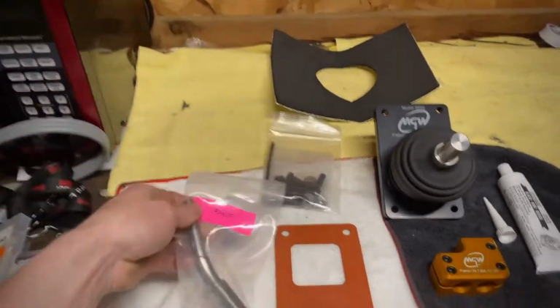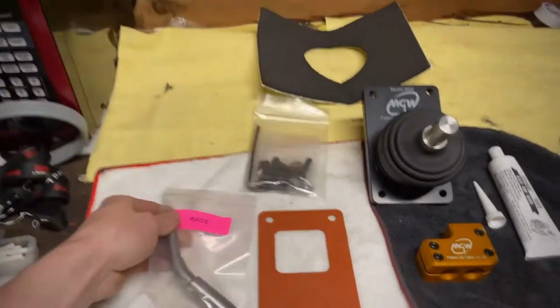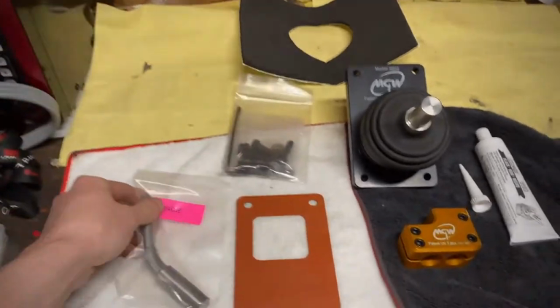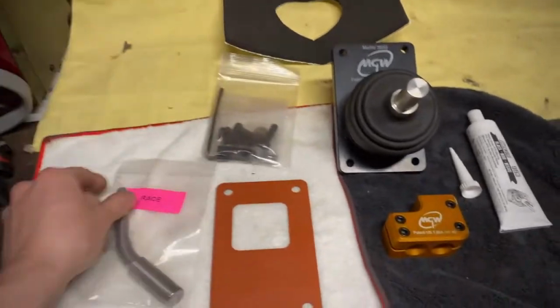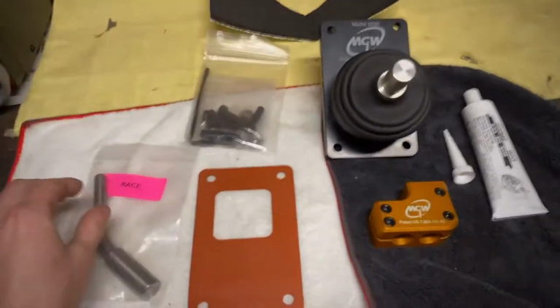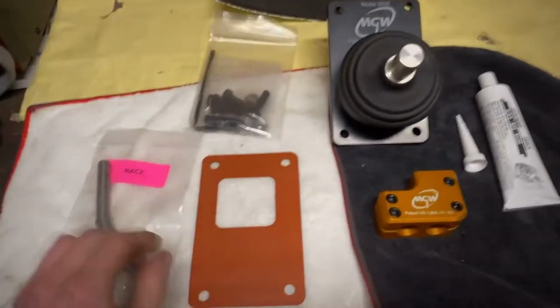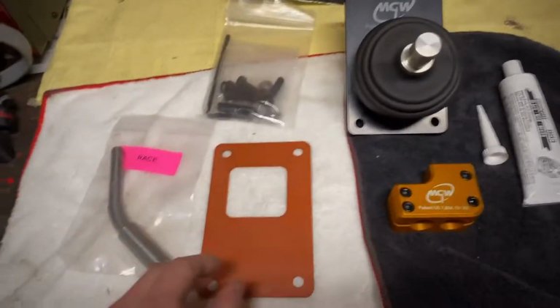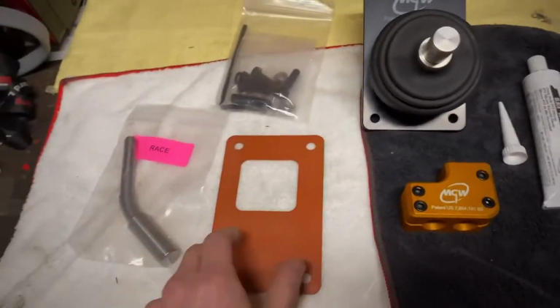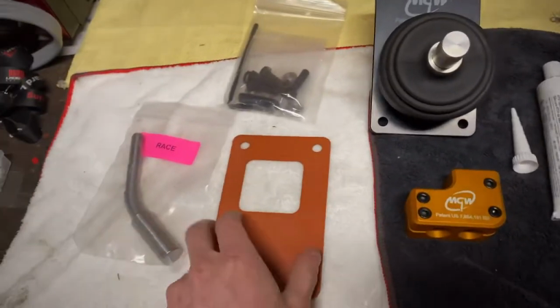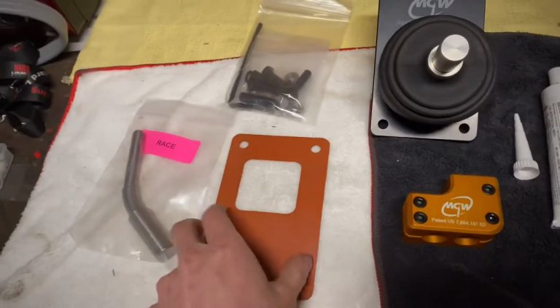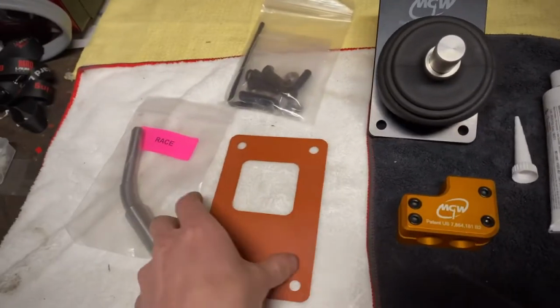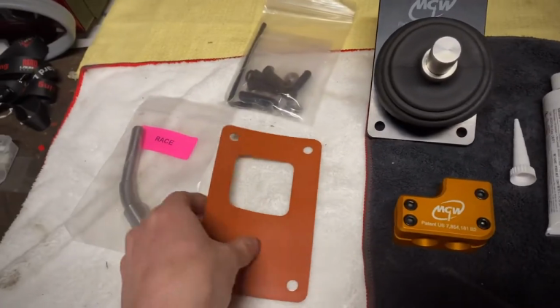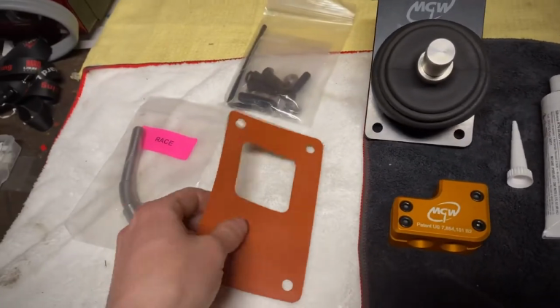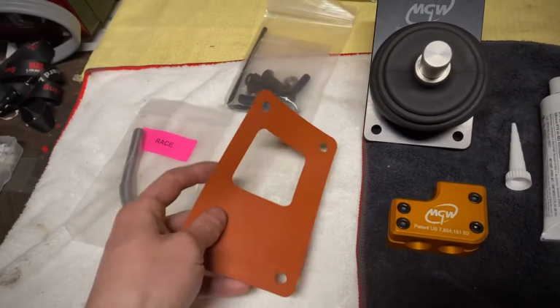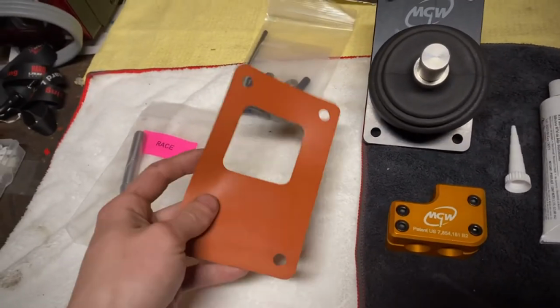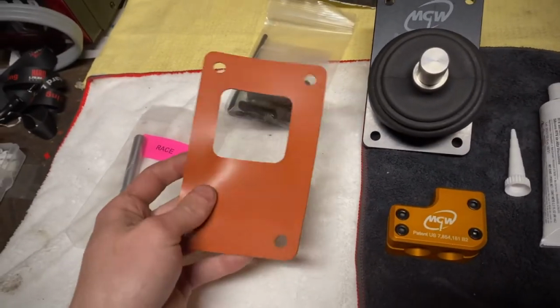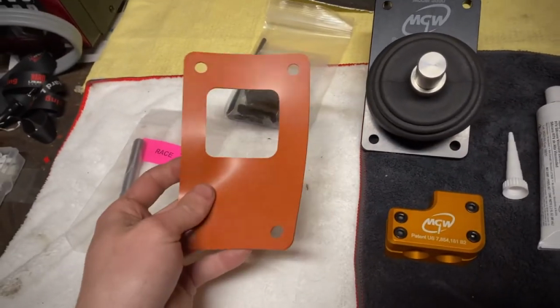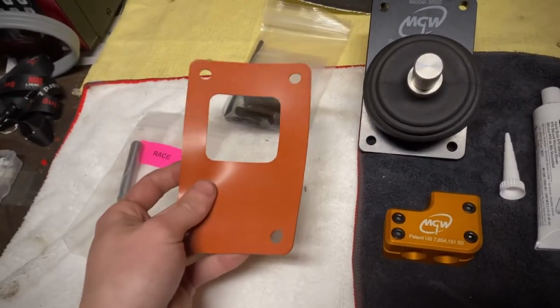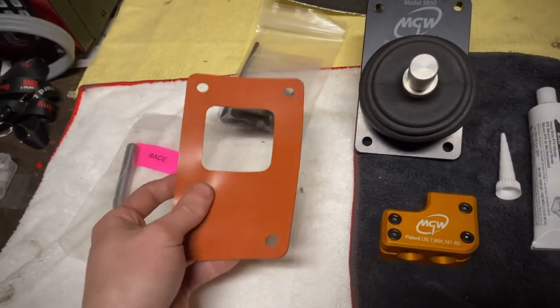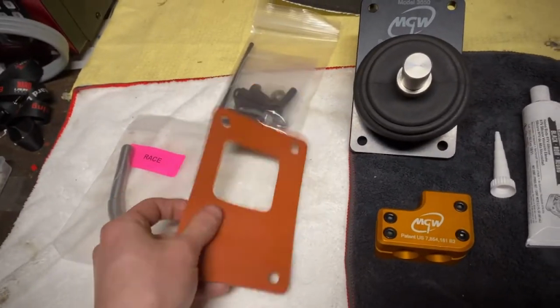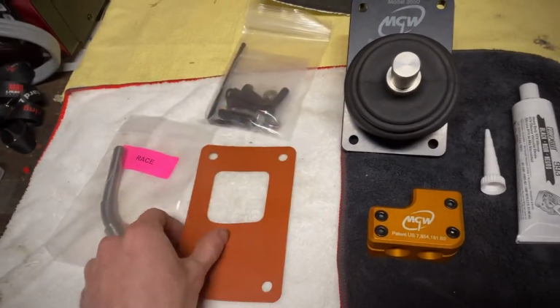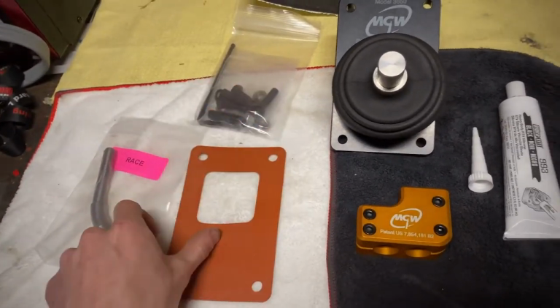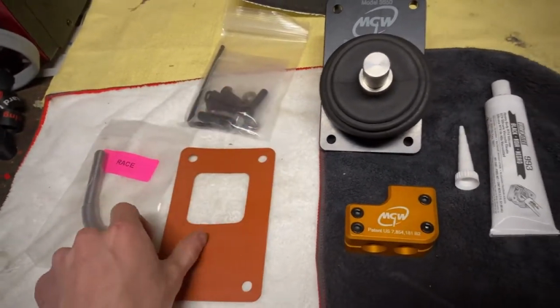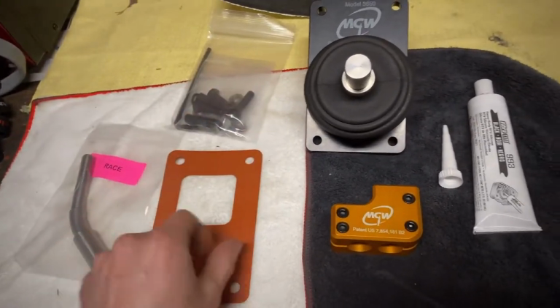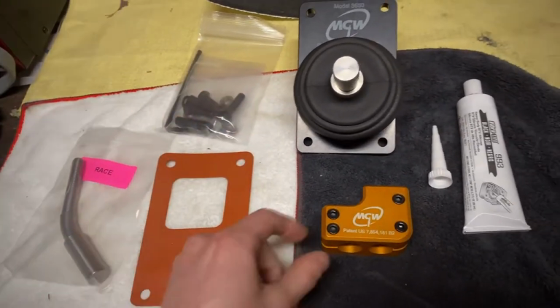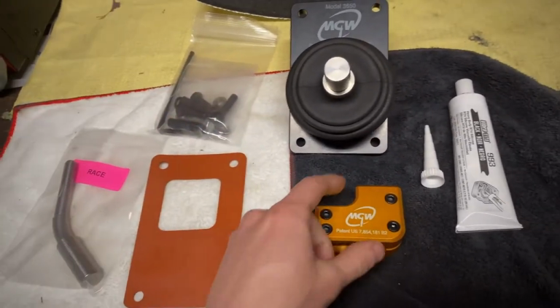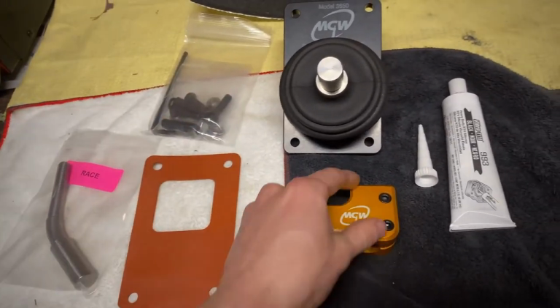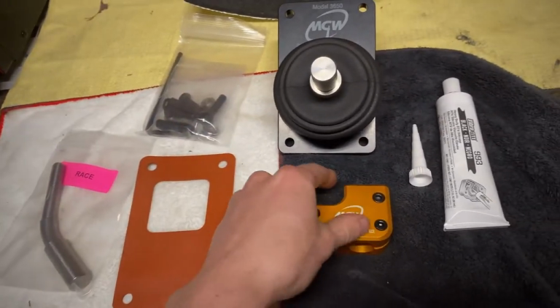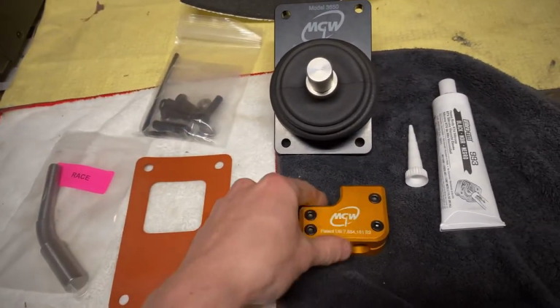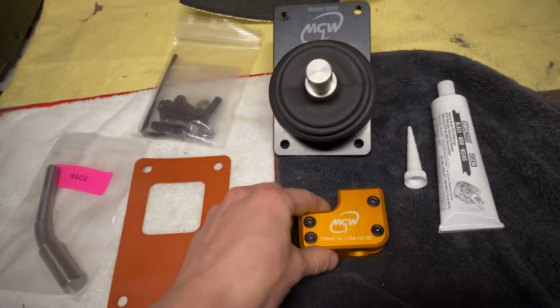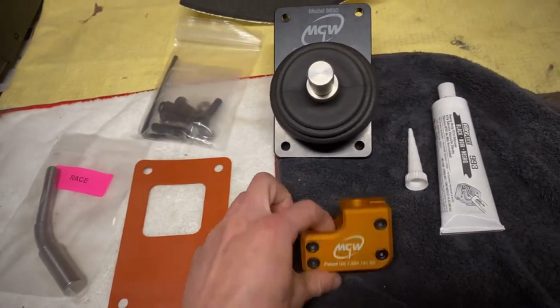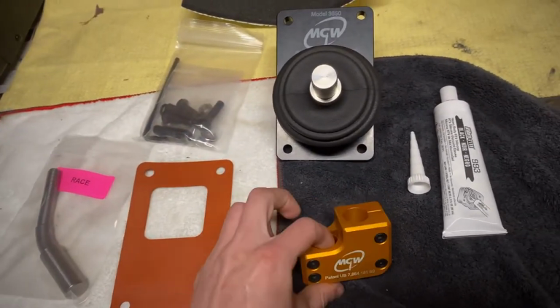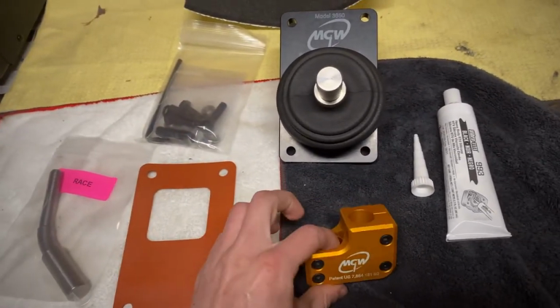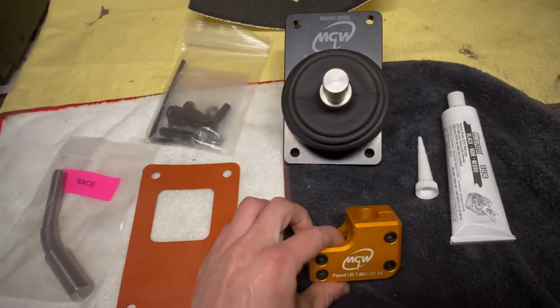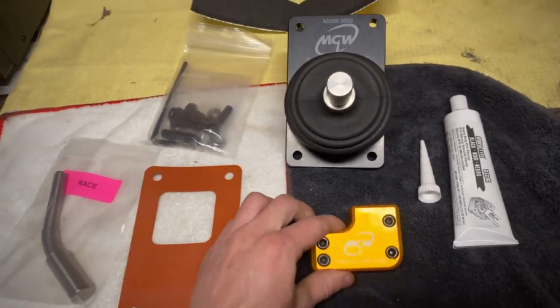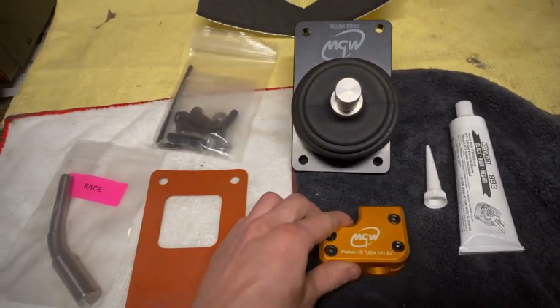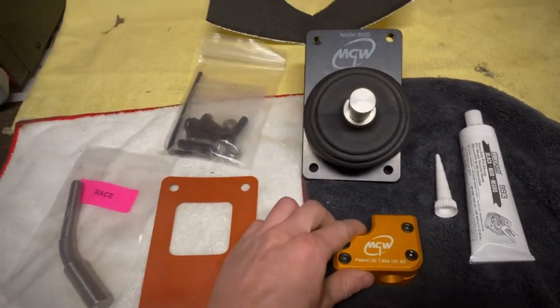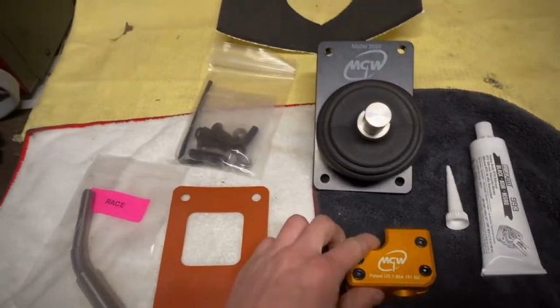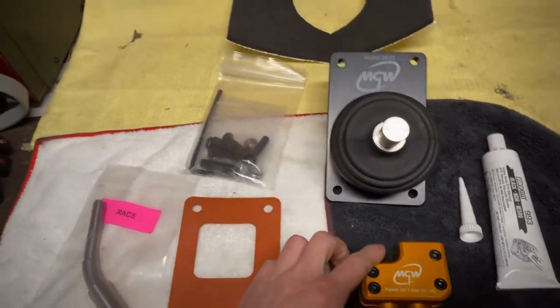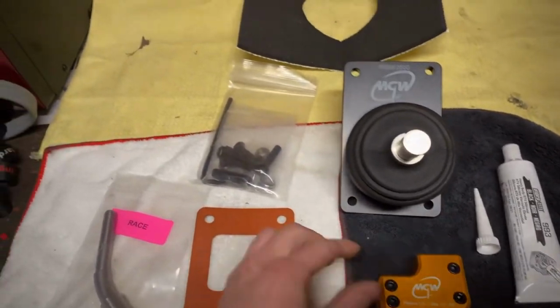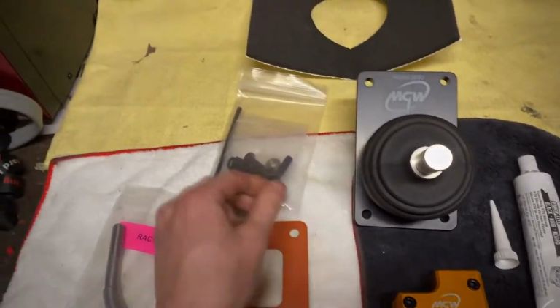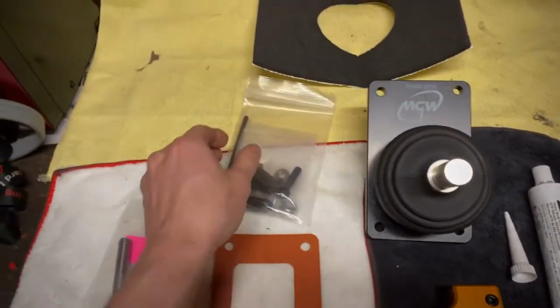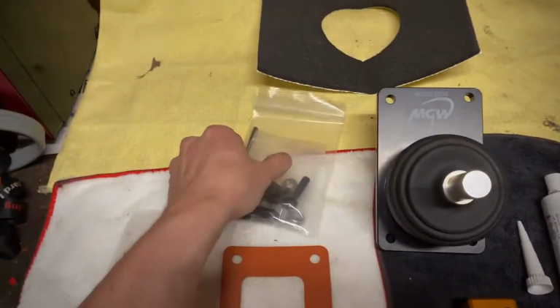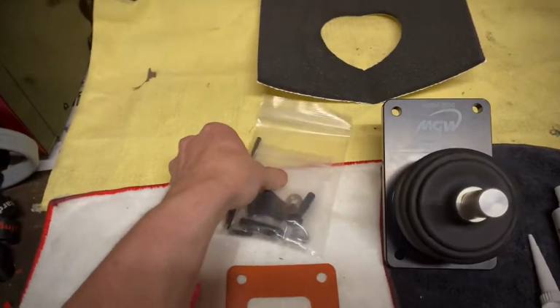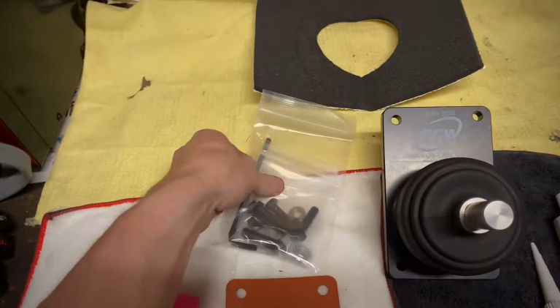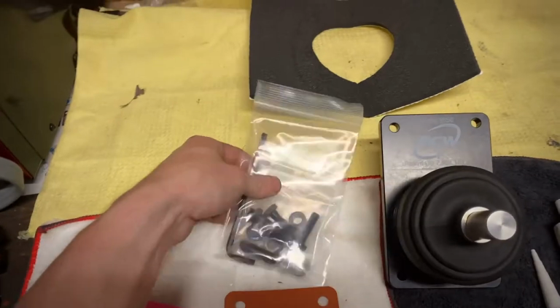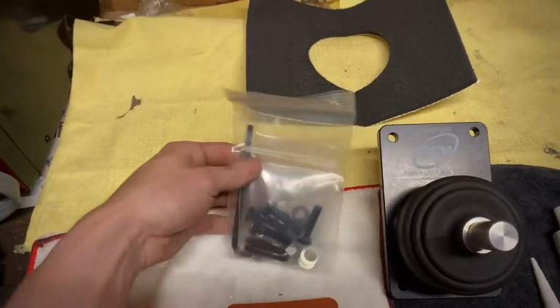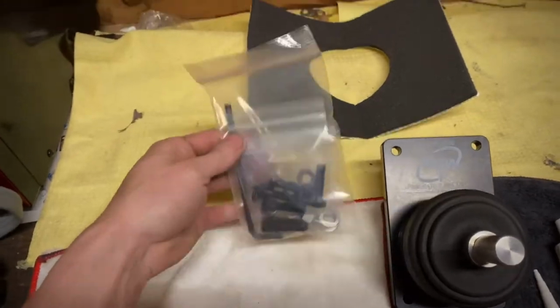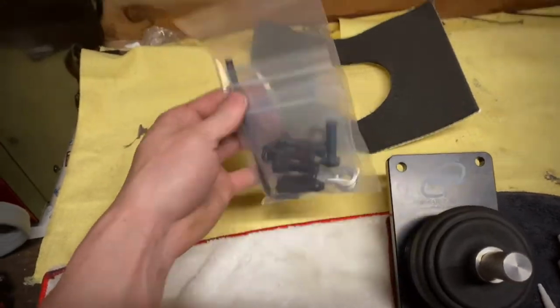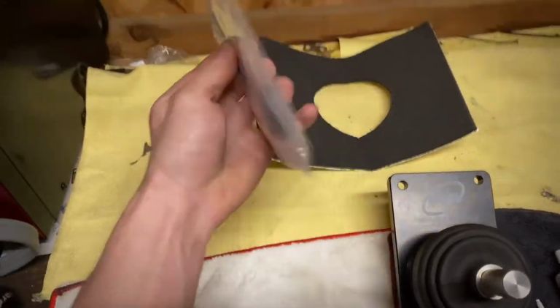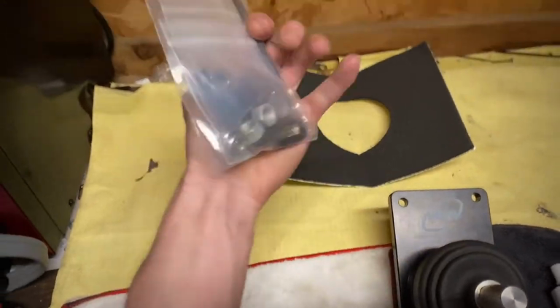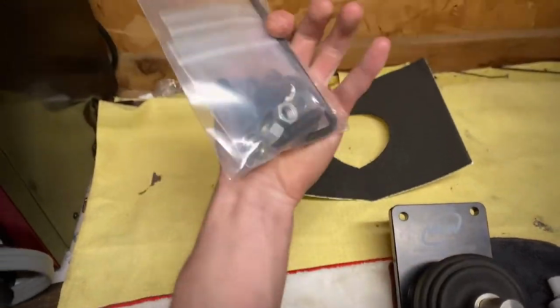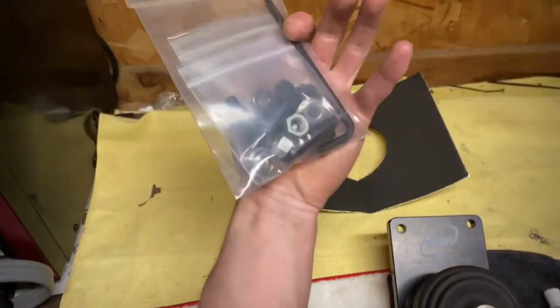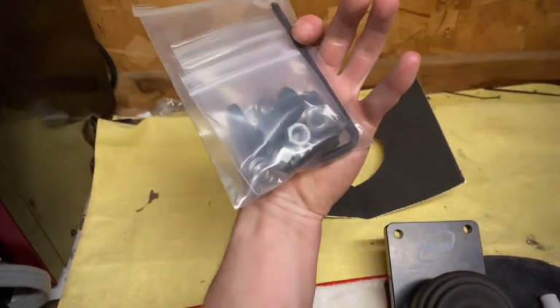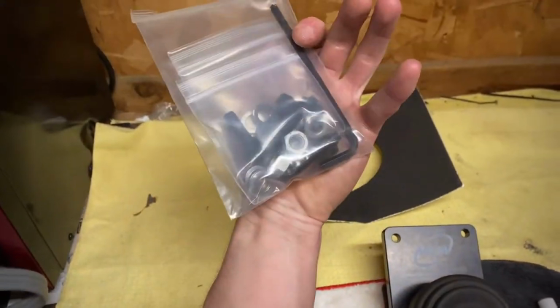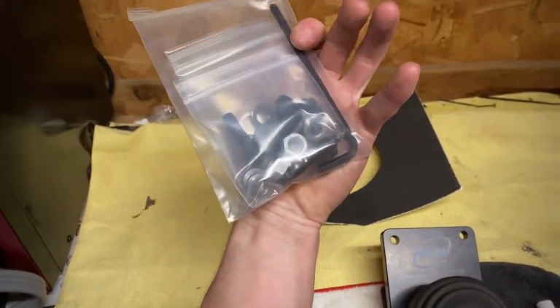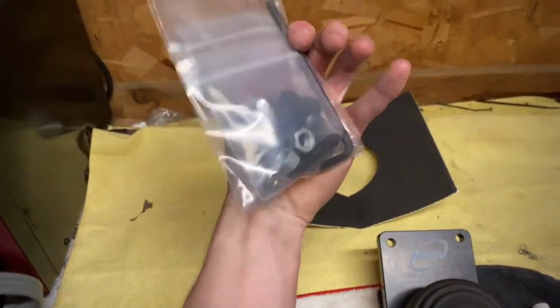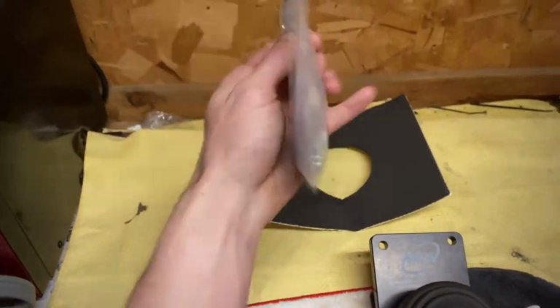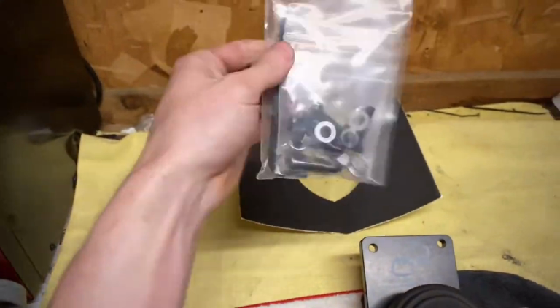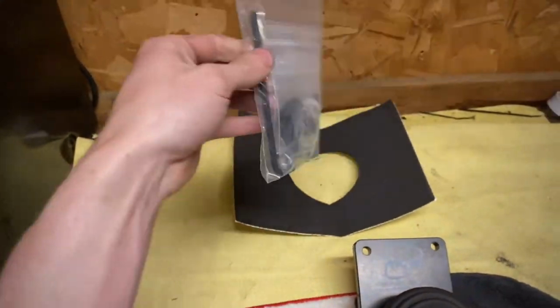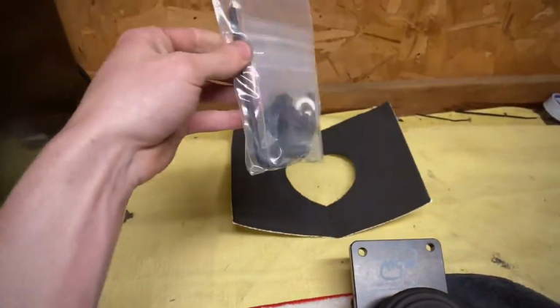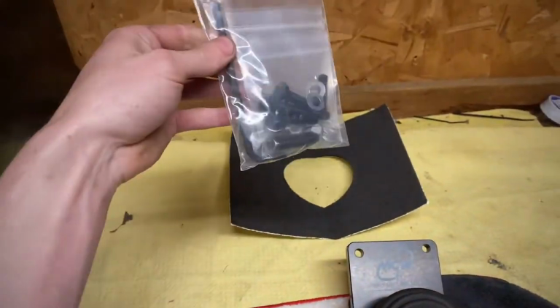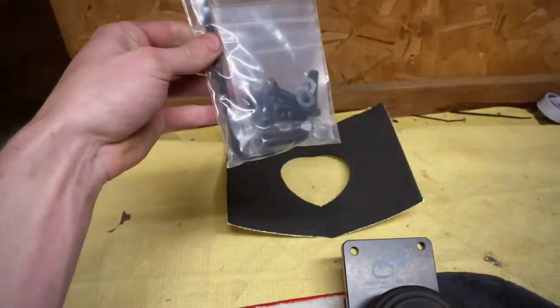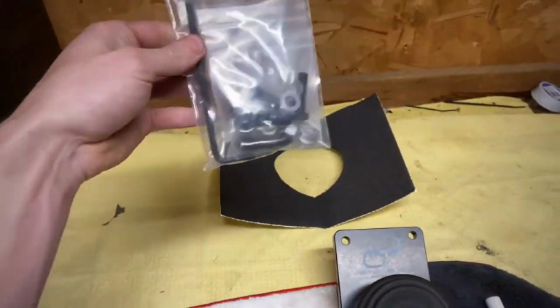It also comes with a silicone gasket, the other piece of the handle, and all the nuts and bolts that you'll need.